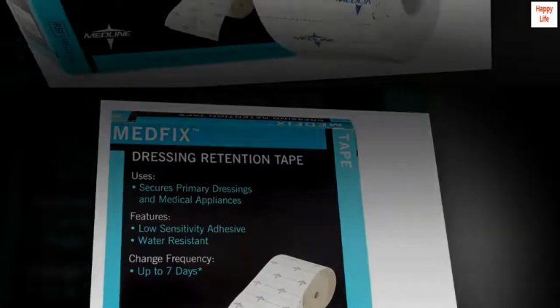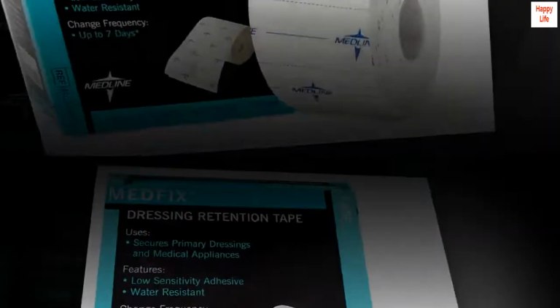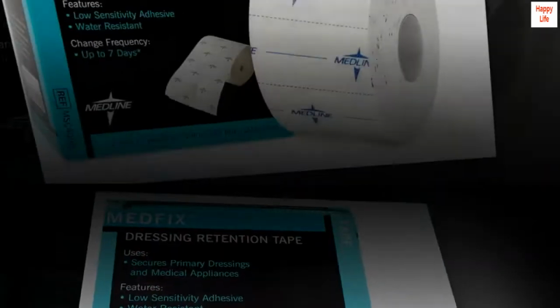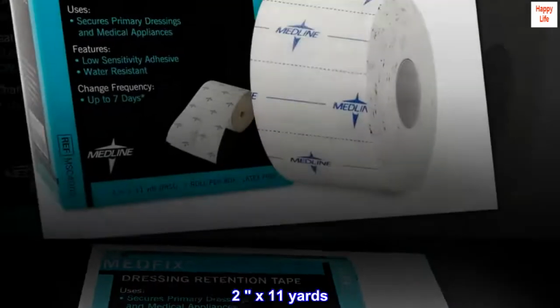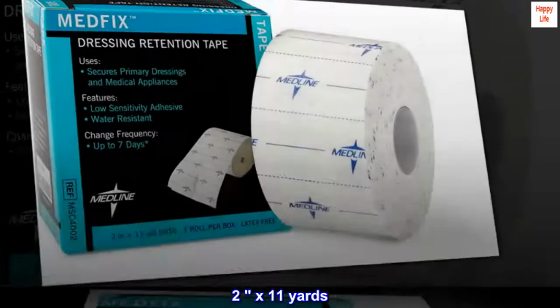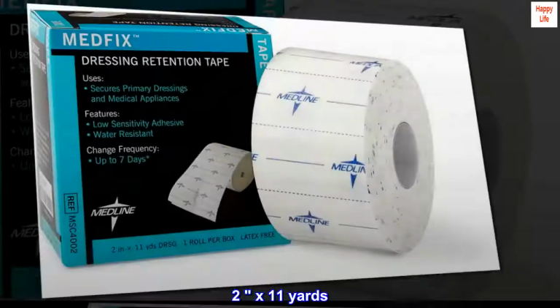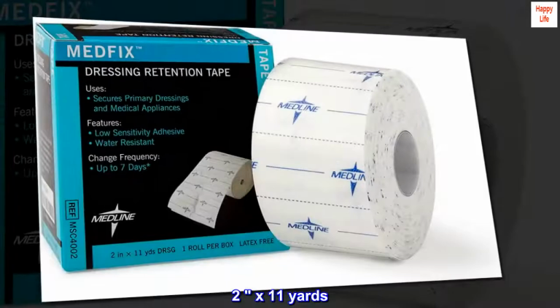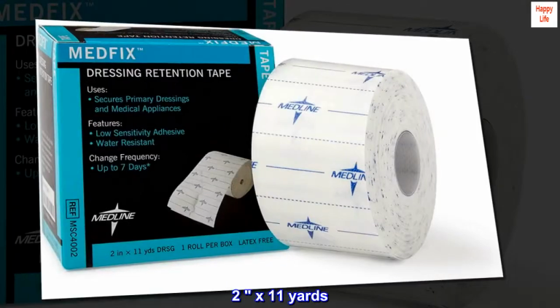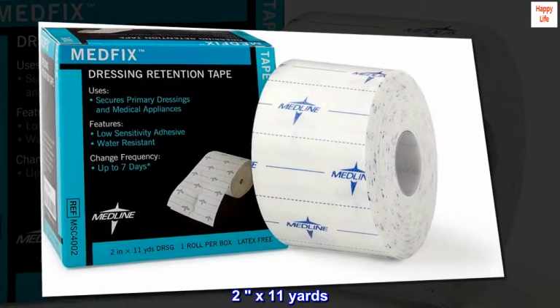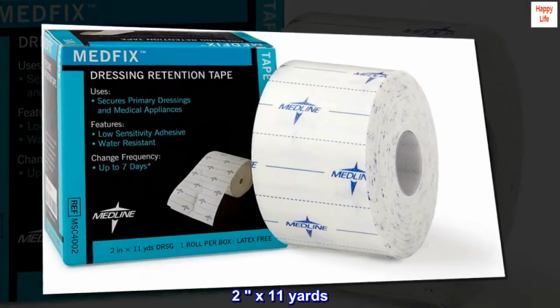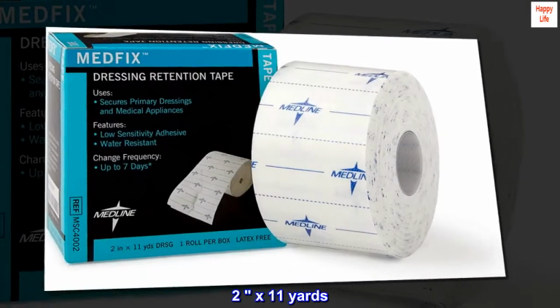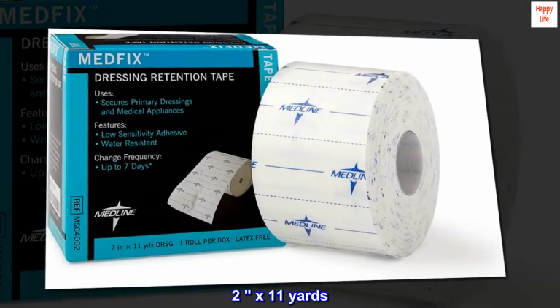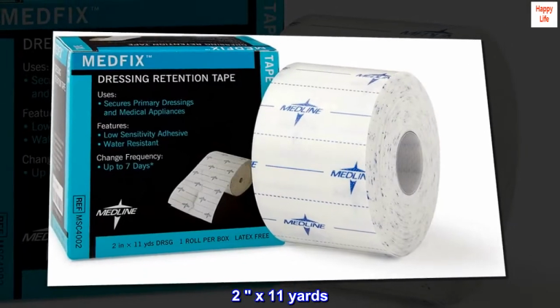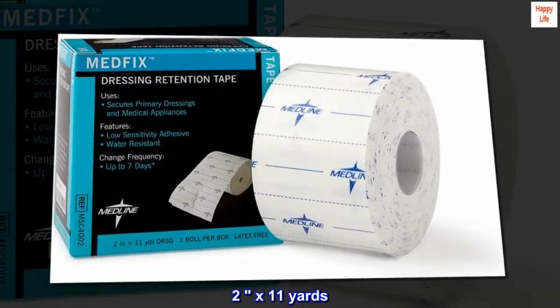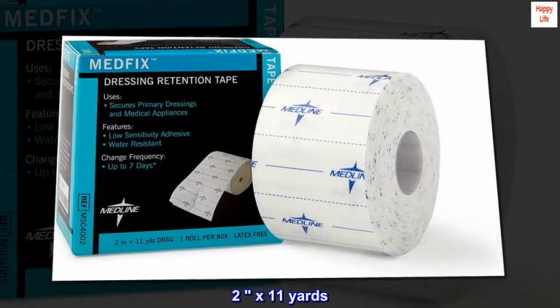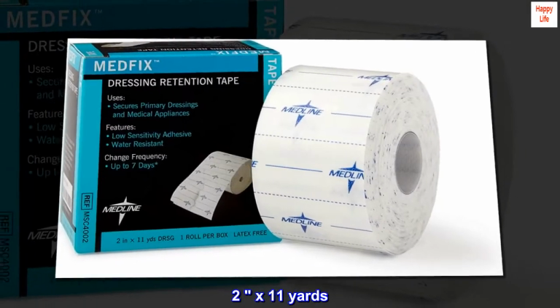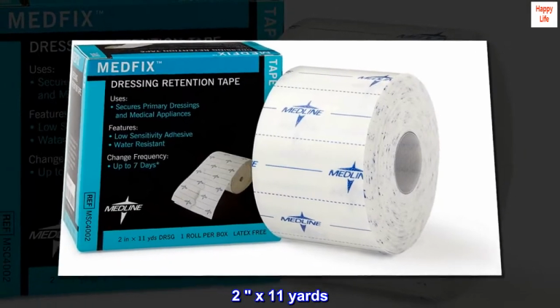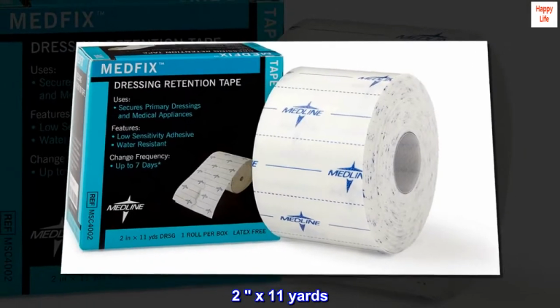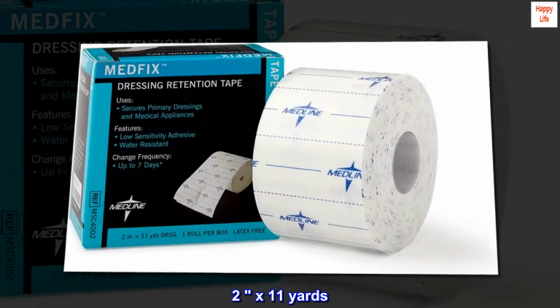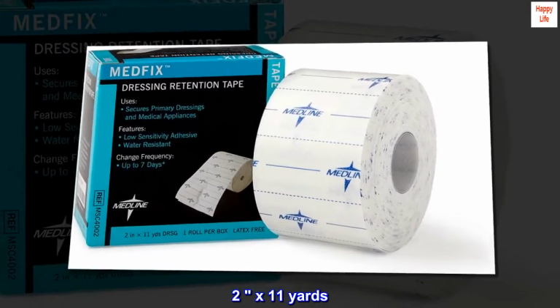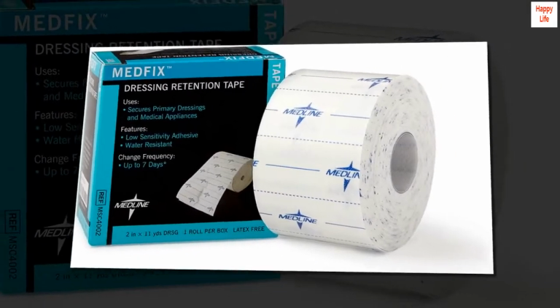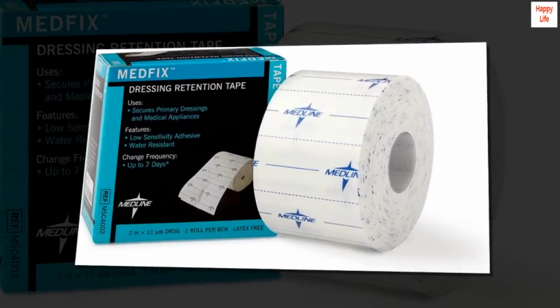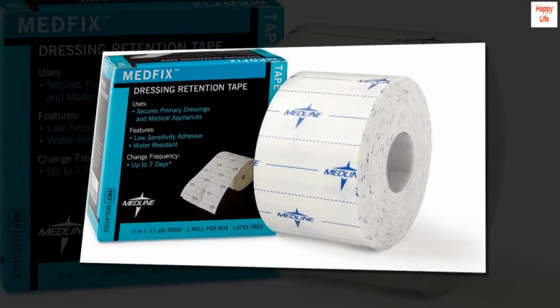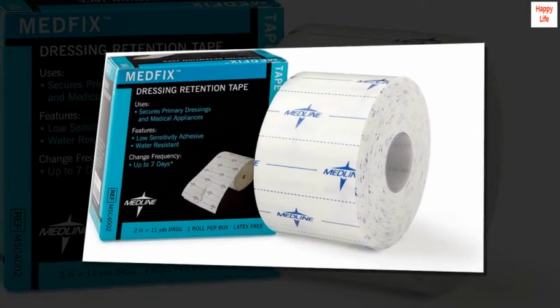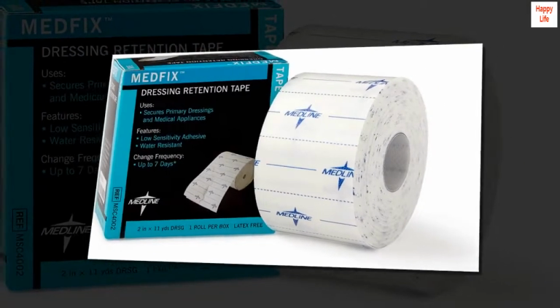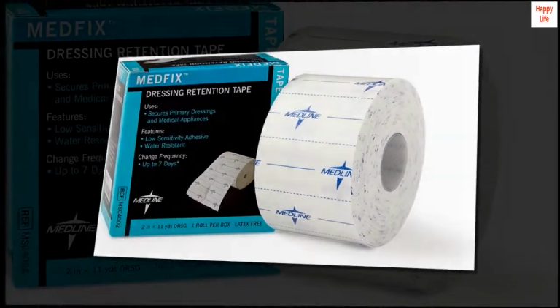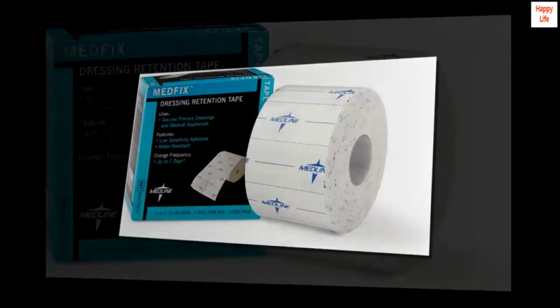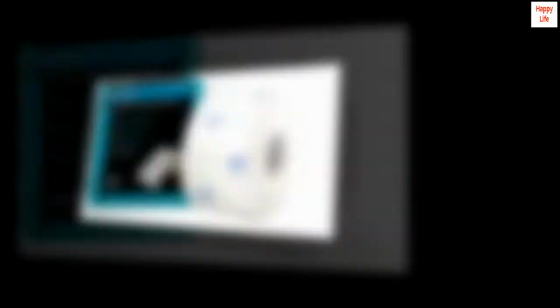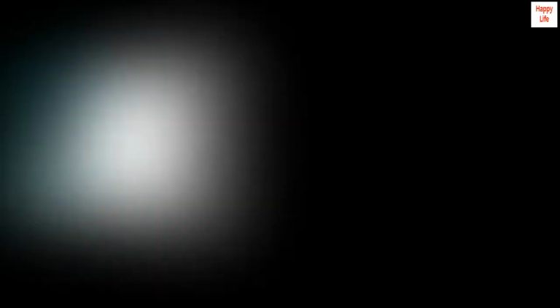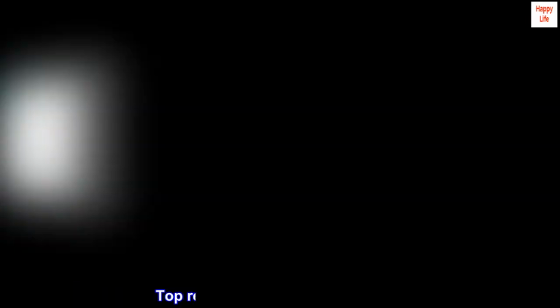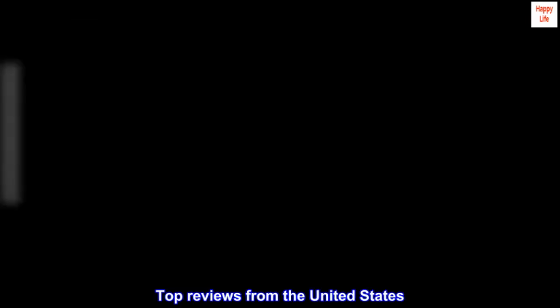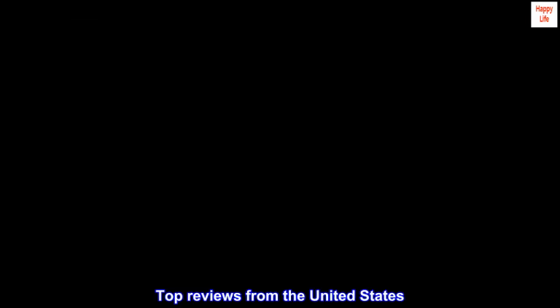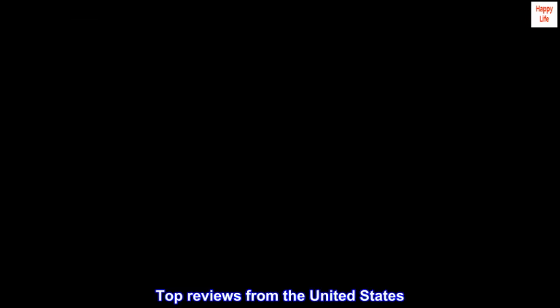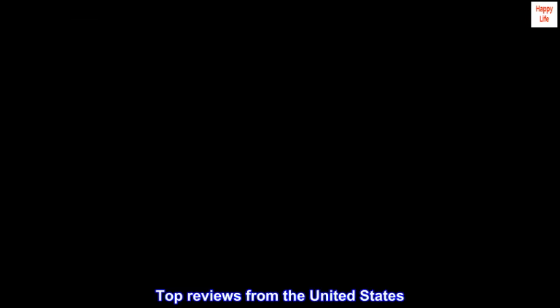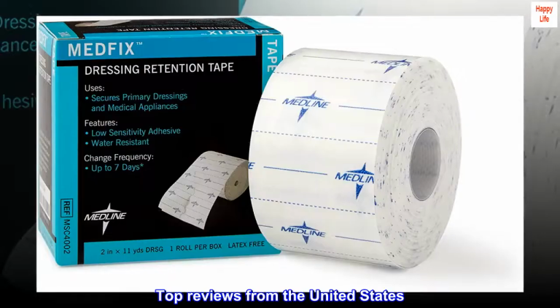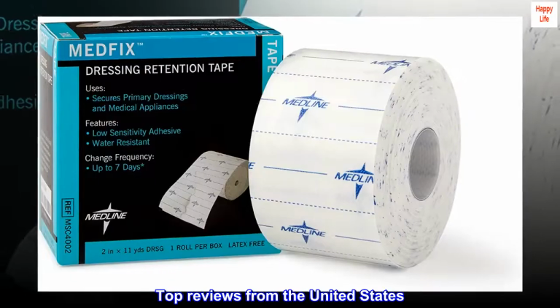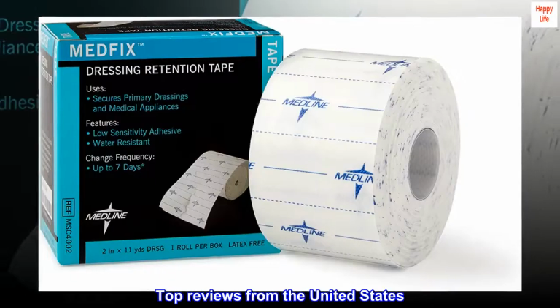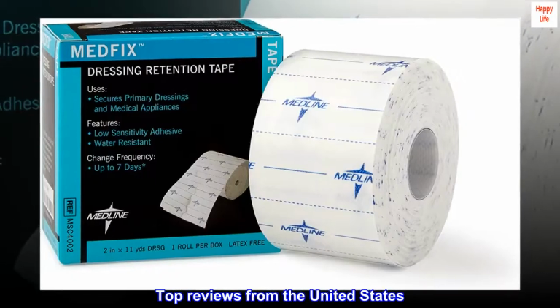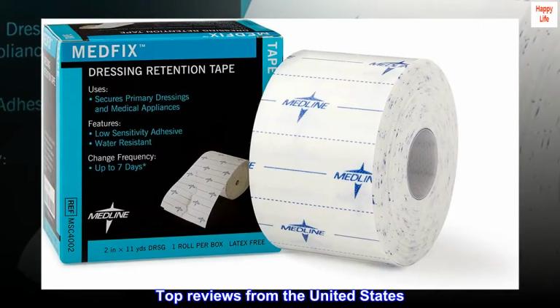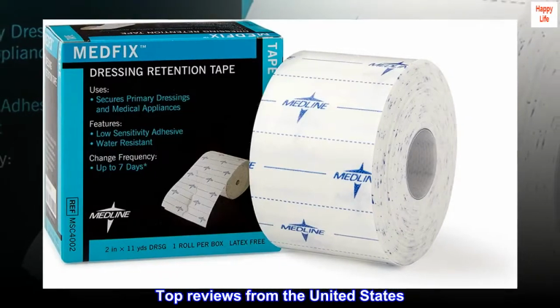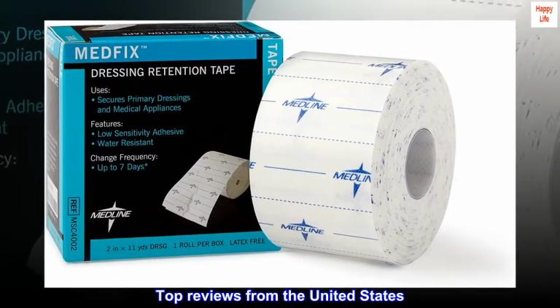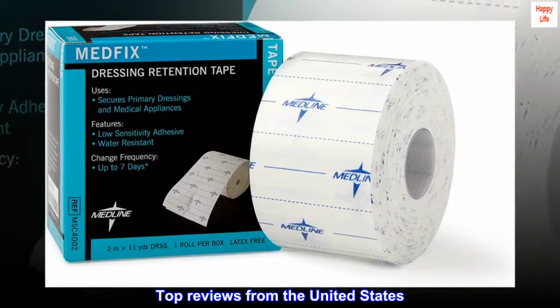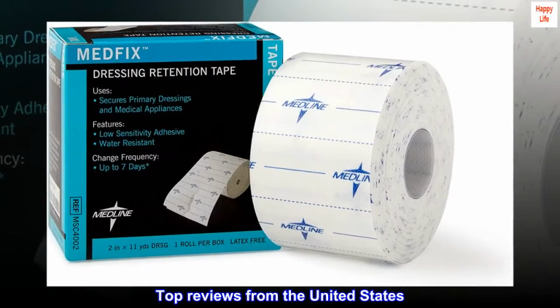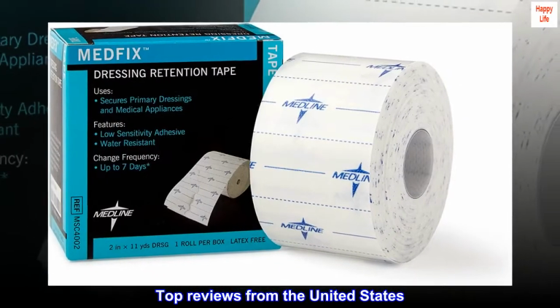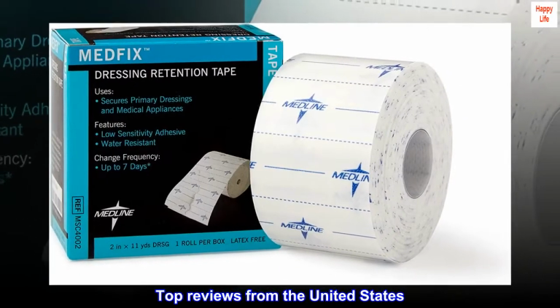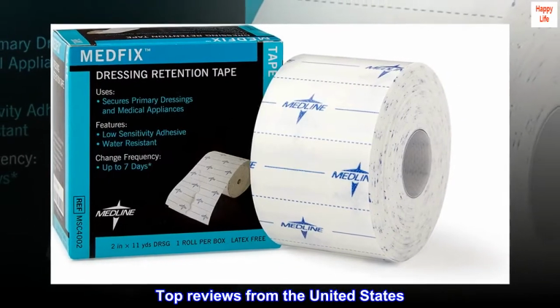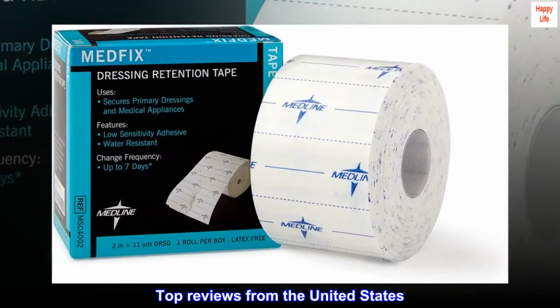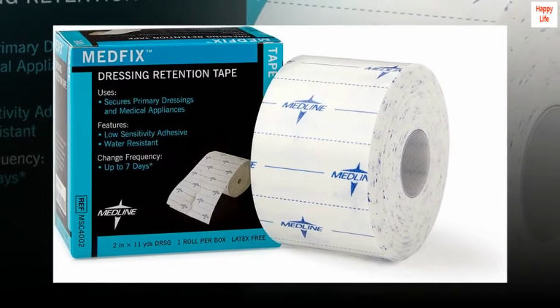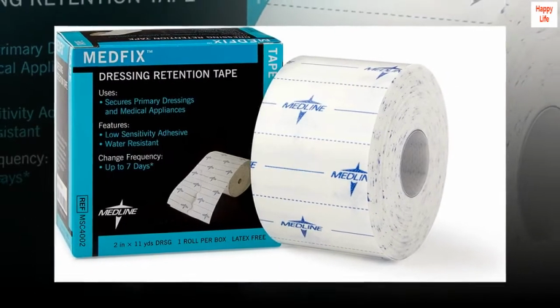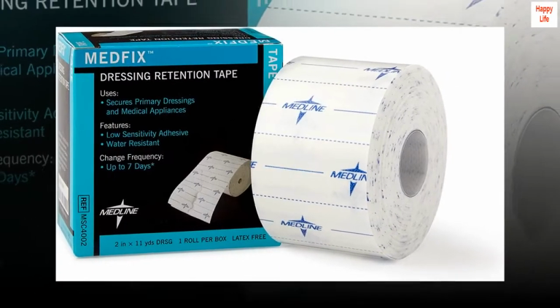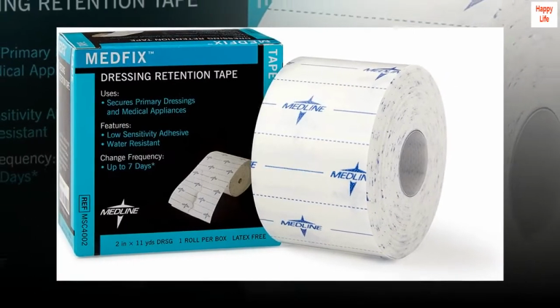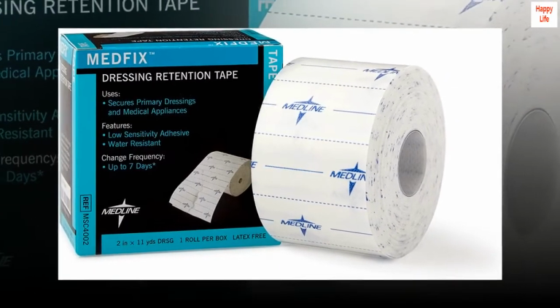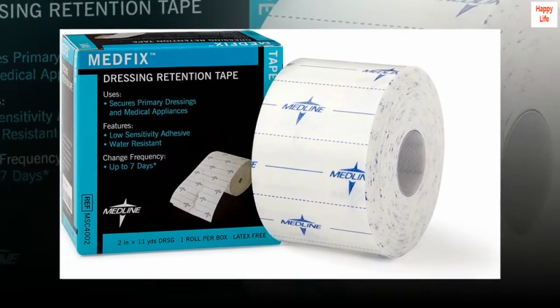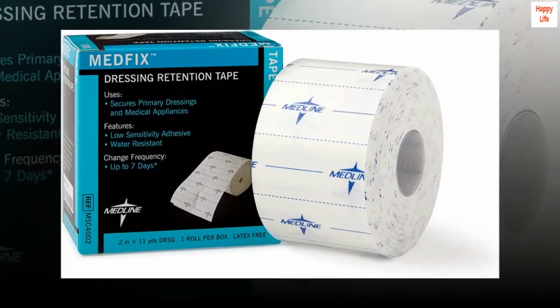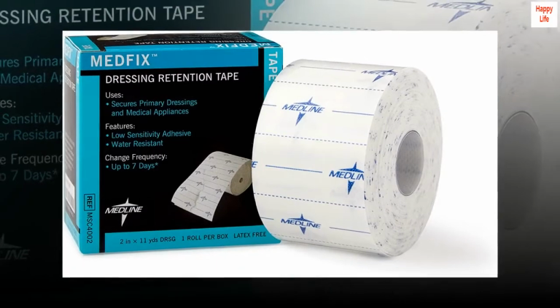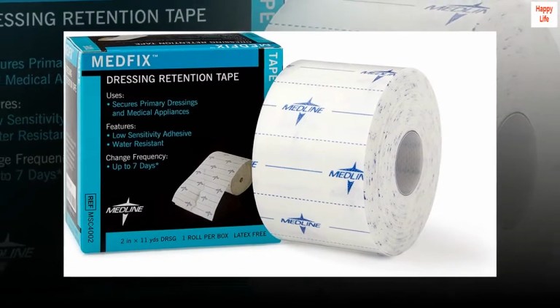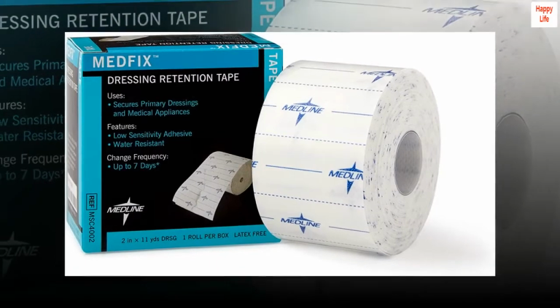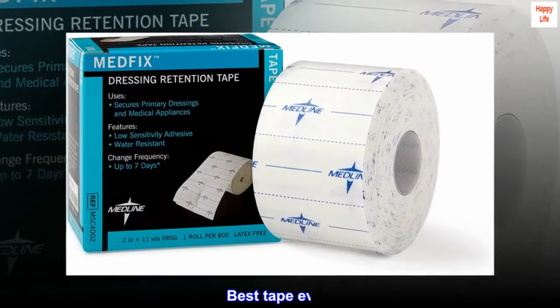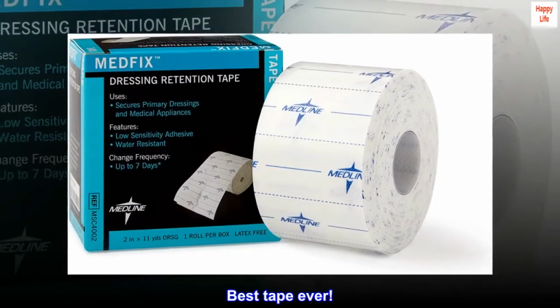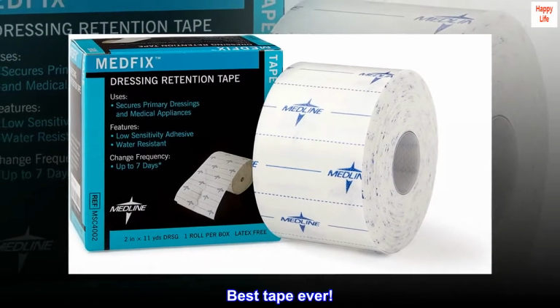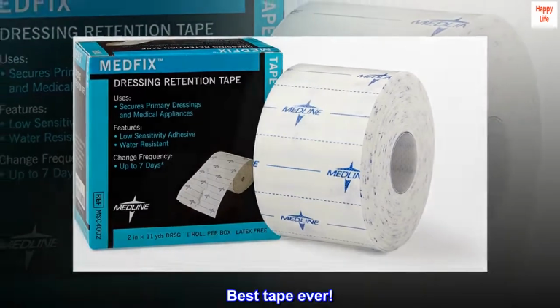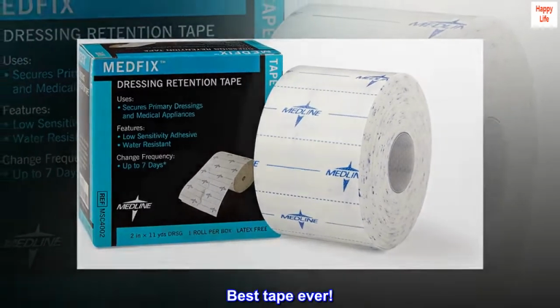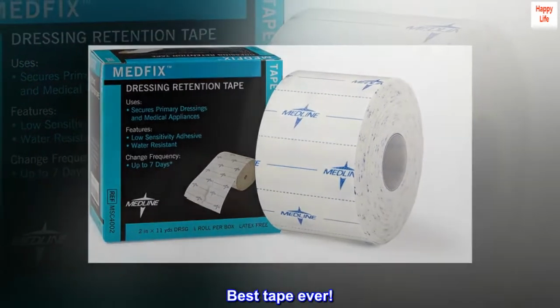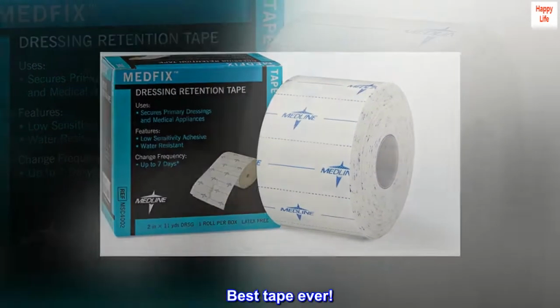2 by 11 yards. Top reviews from the United States: best tape ever.